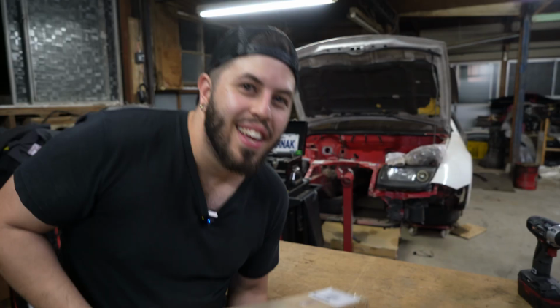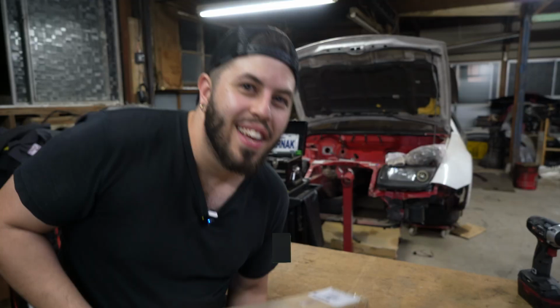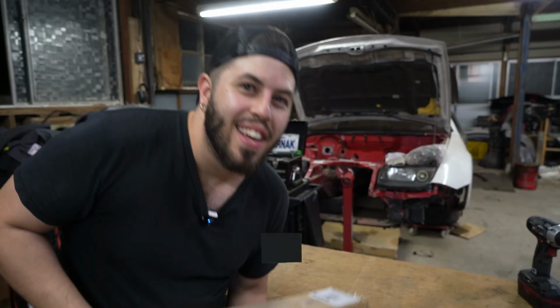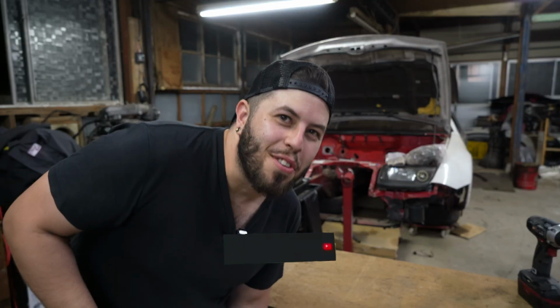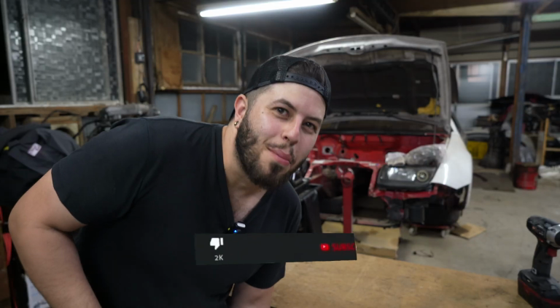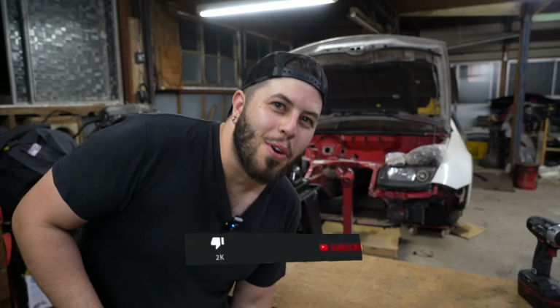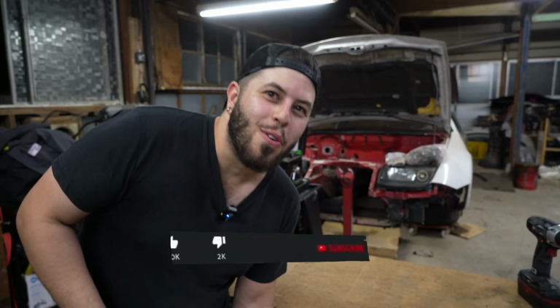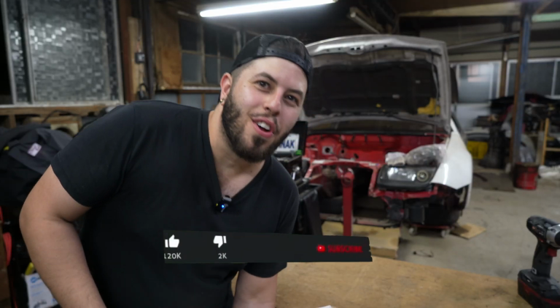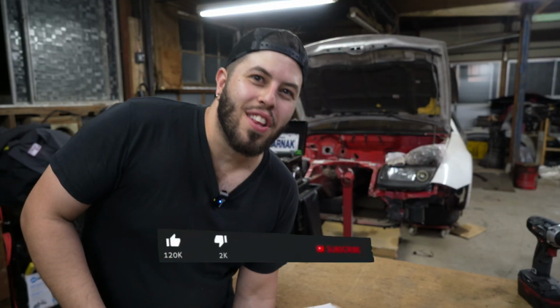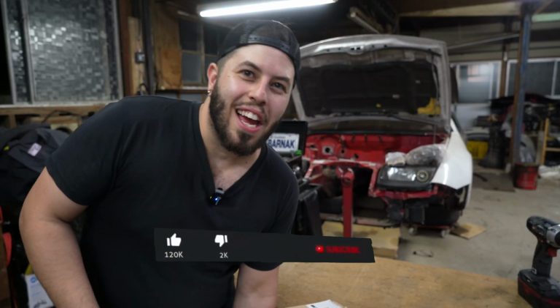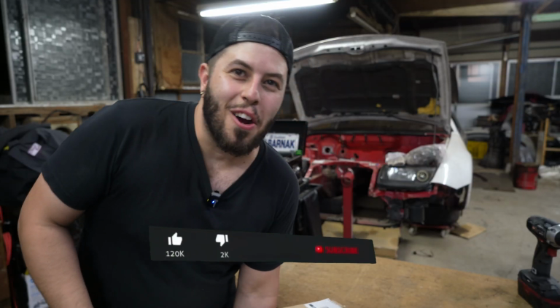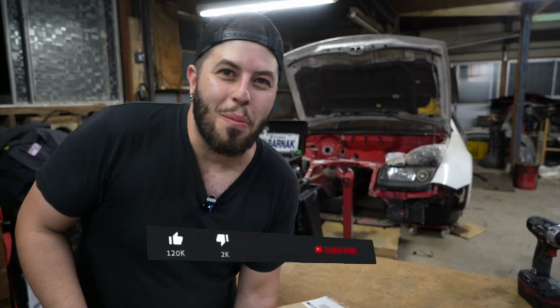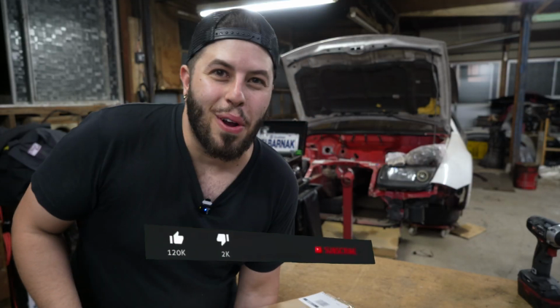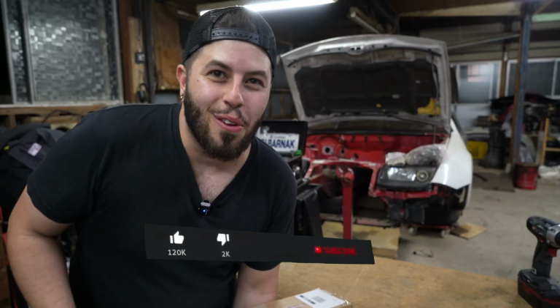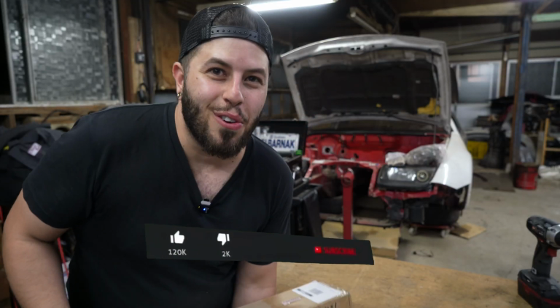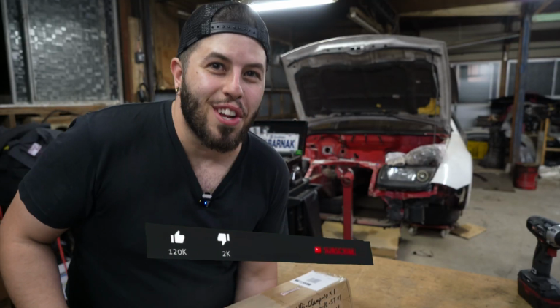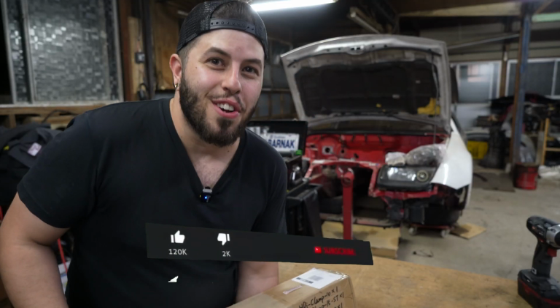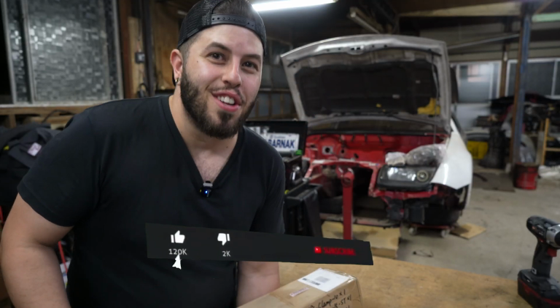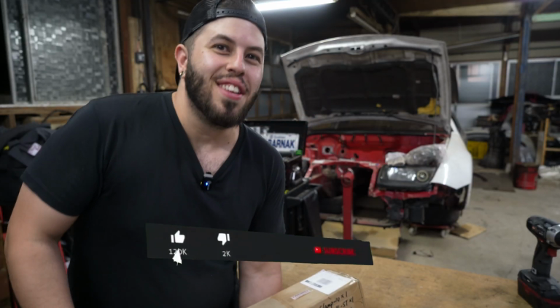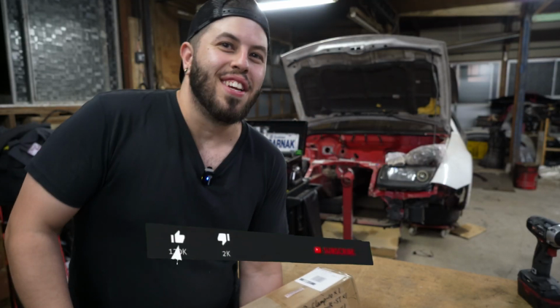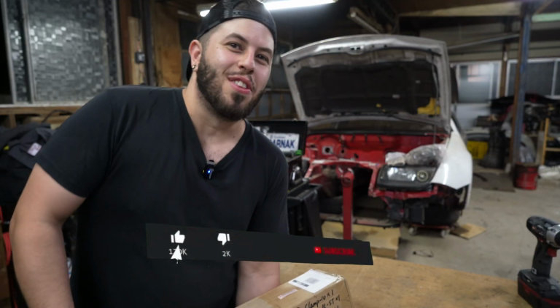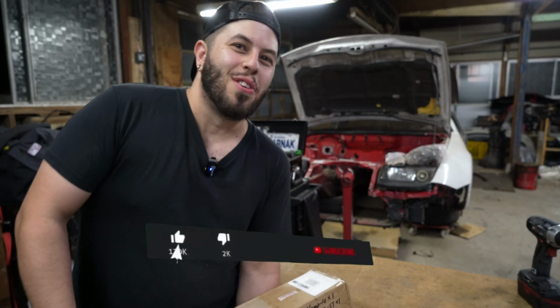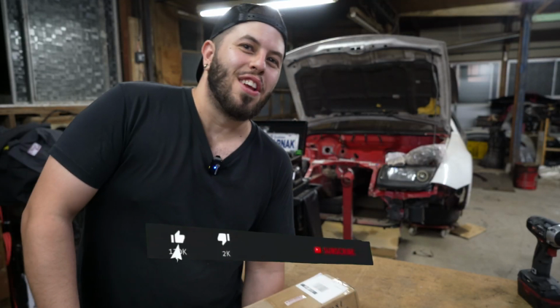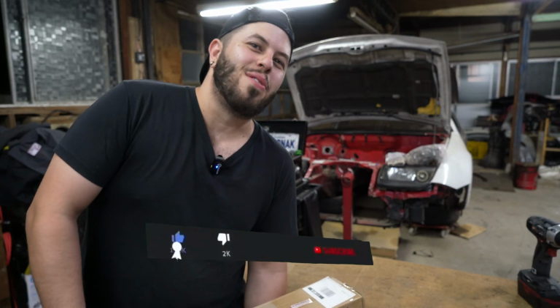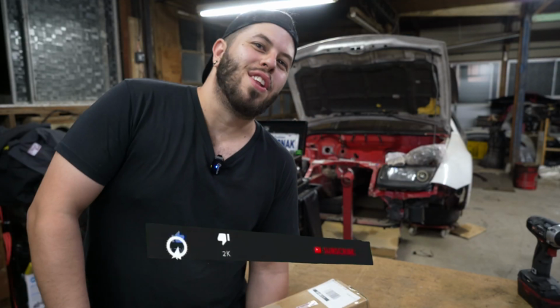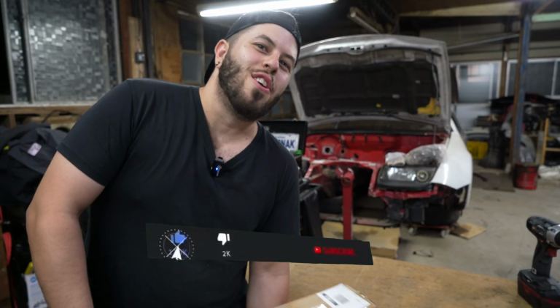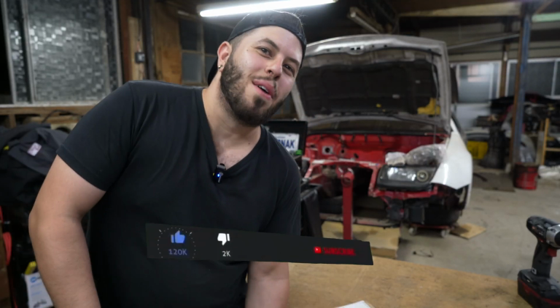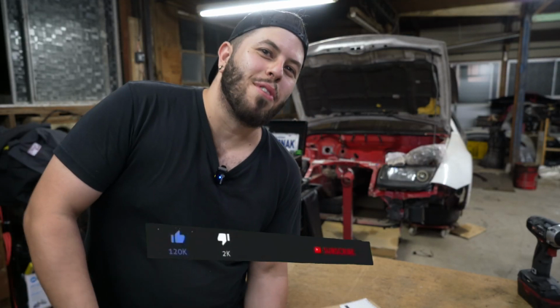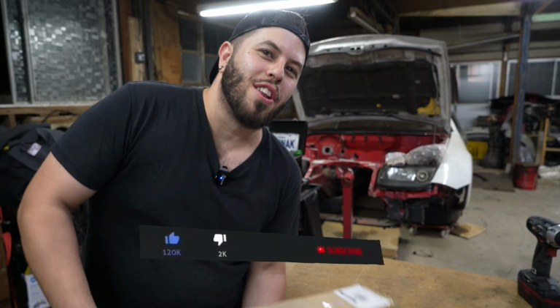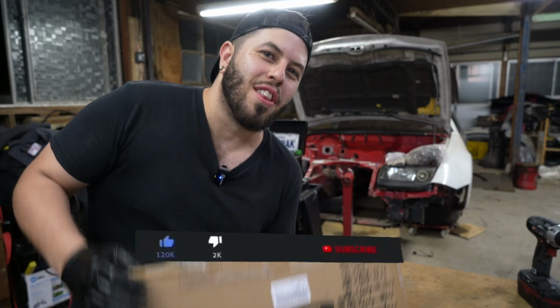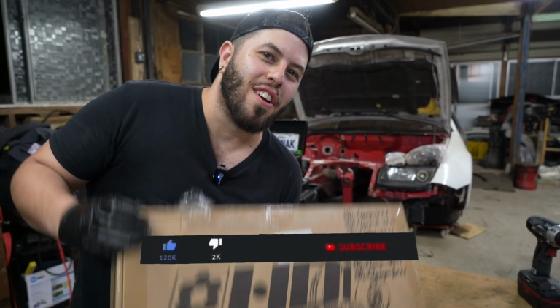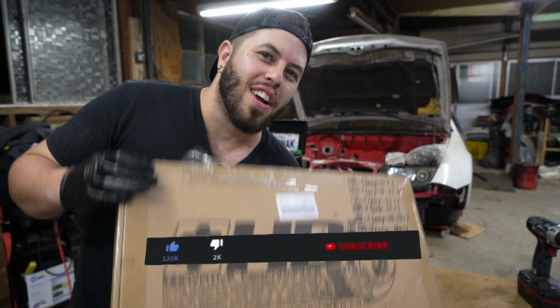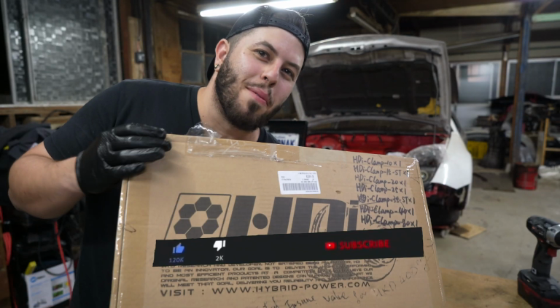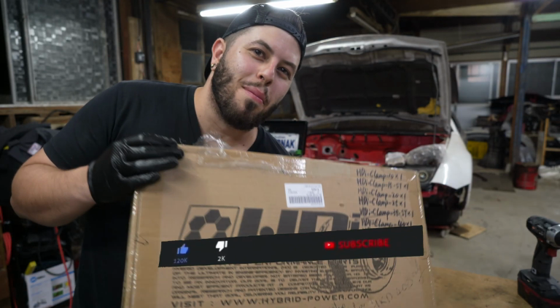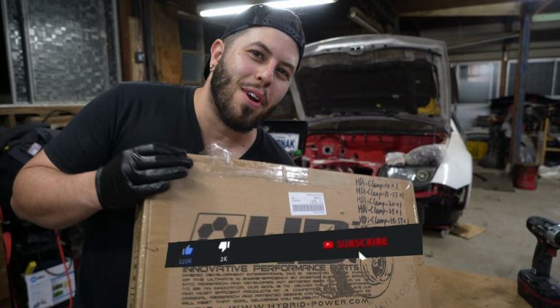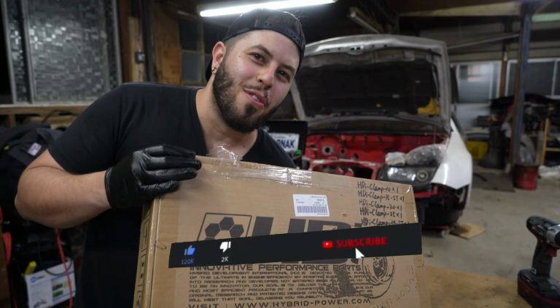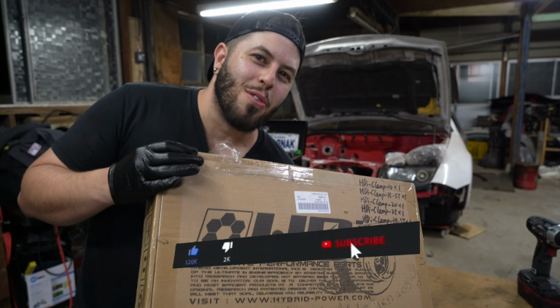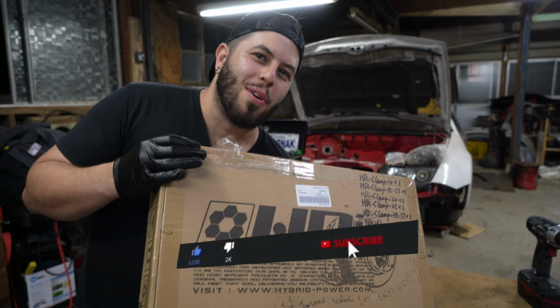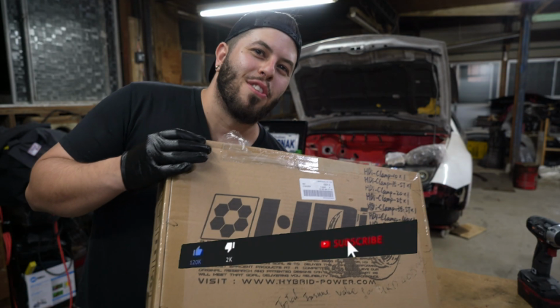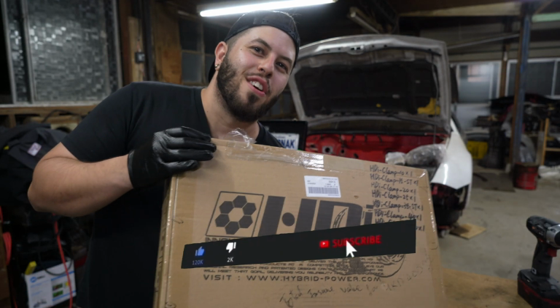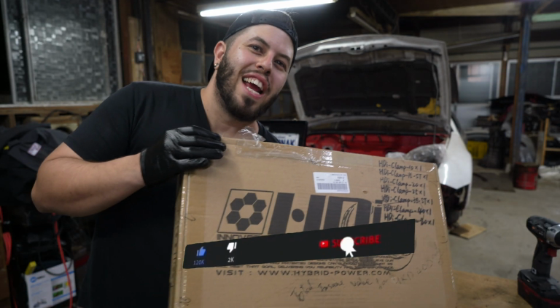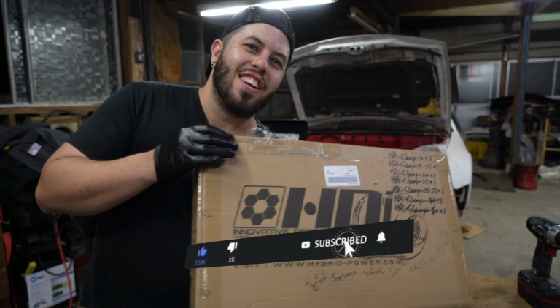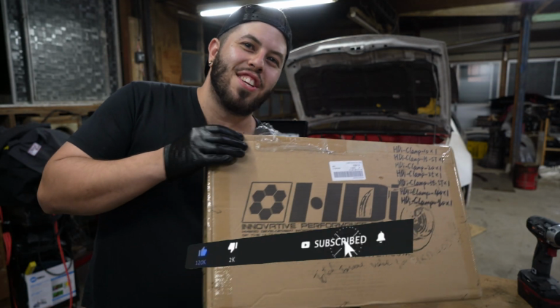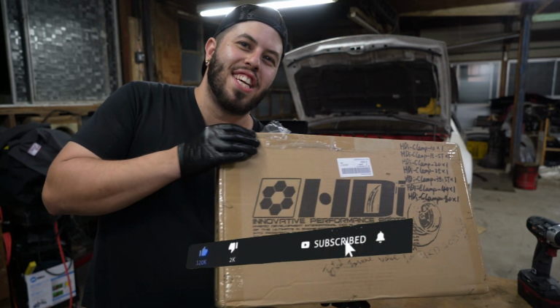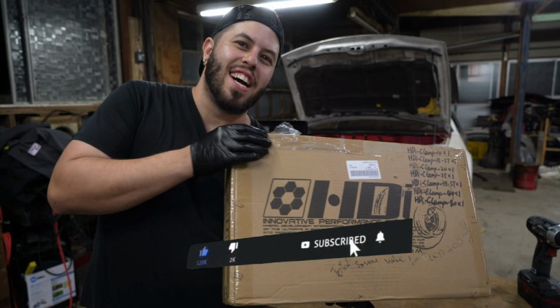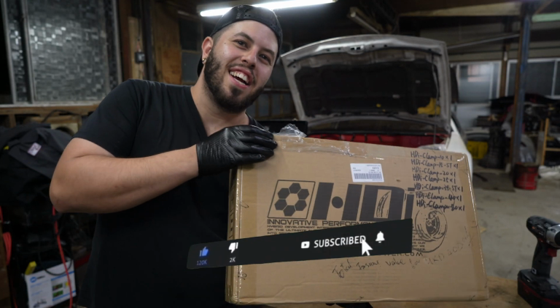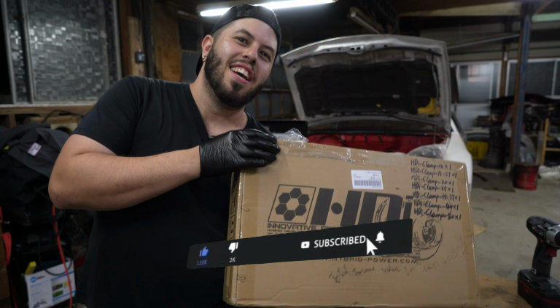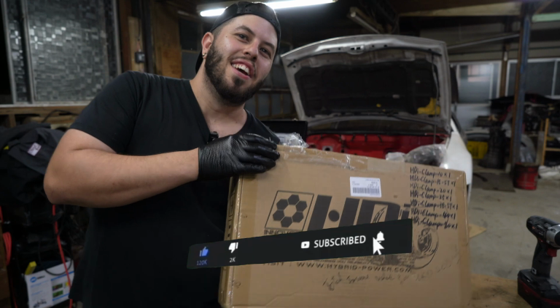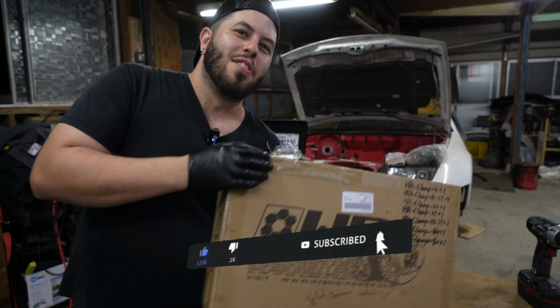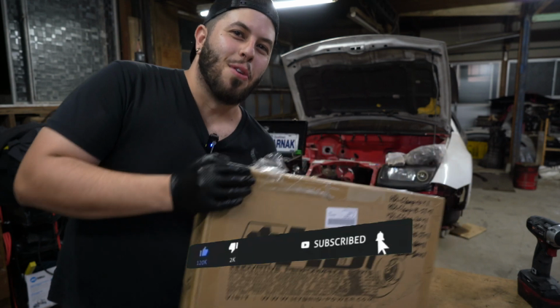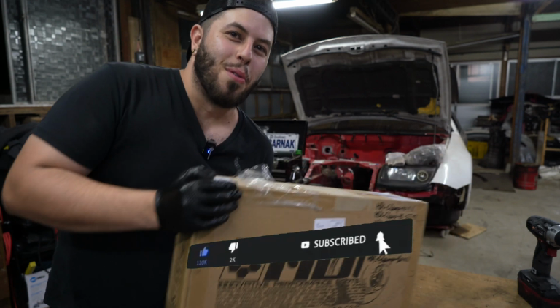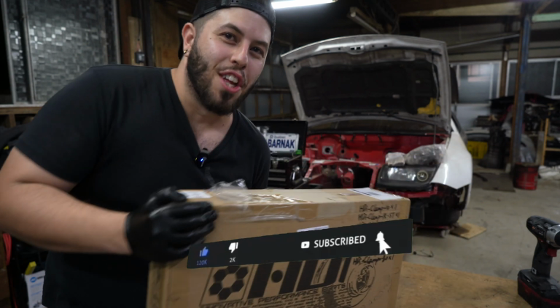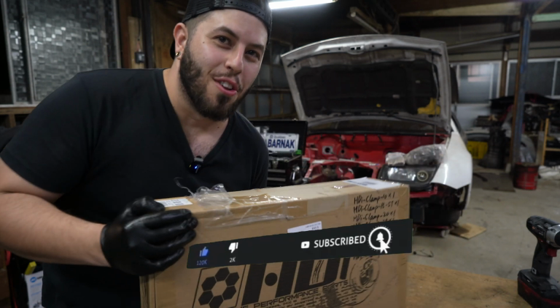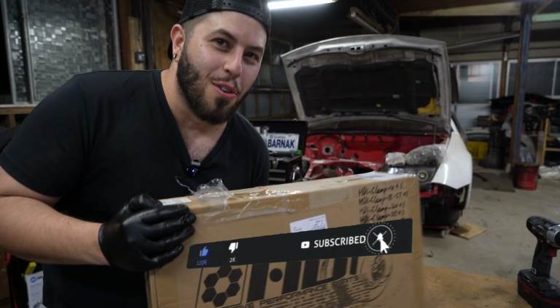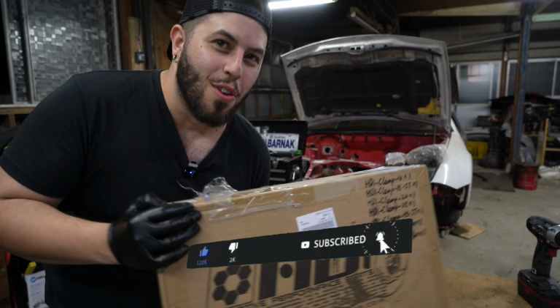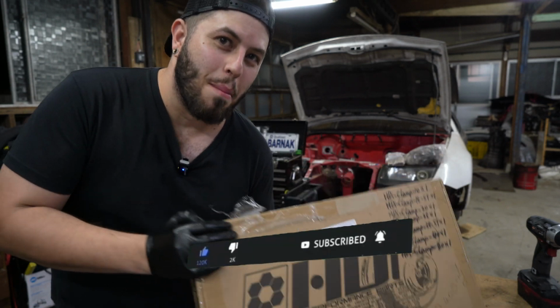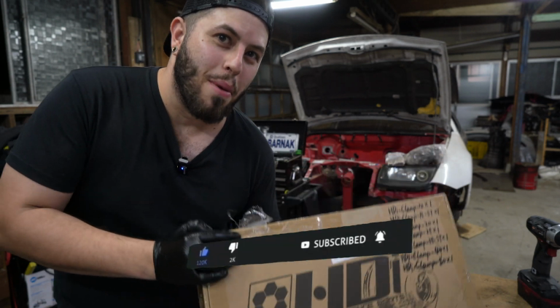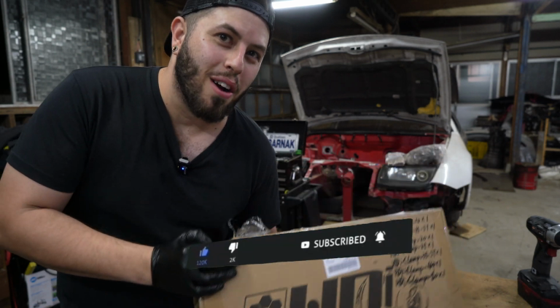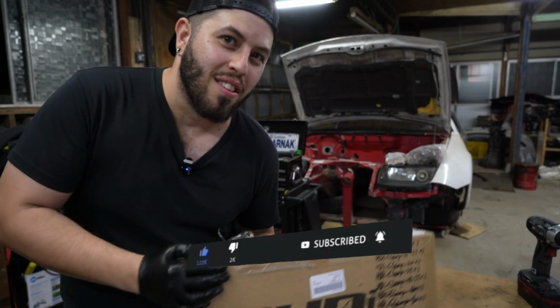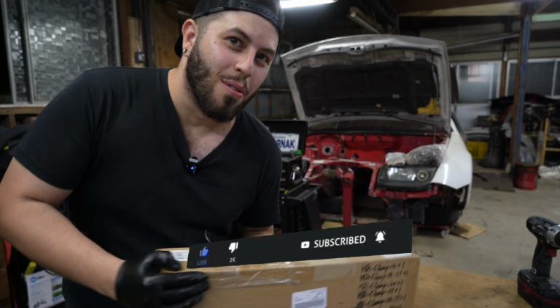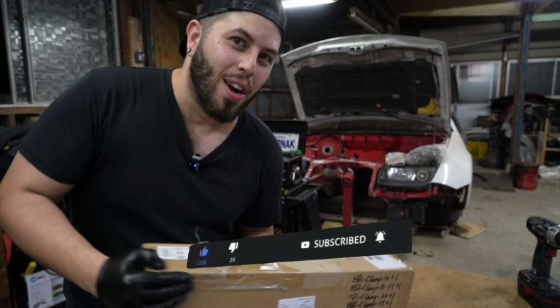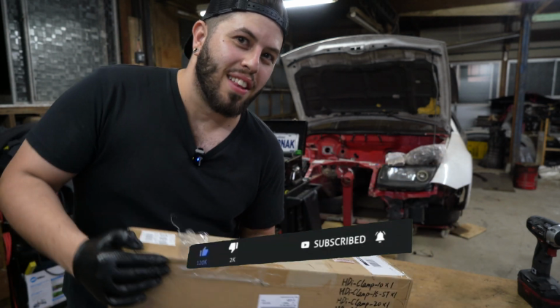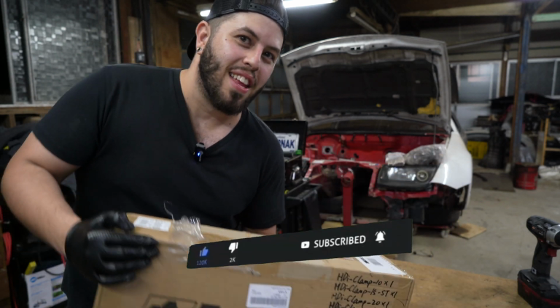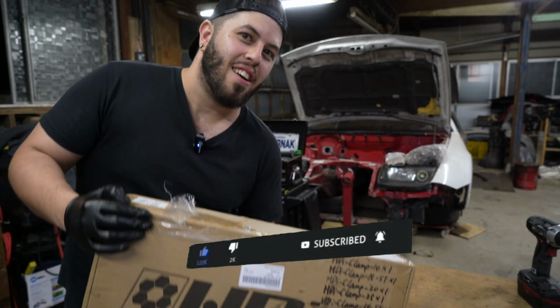Hey, what's up everyone? I hope y'all doing good. In today's video, I'm going to talk about my new sponsor HDI. So we're going to do the unboxing right now.